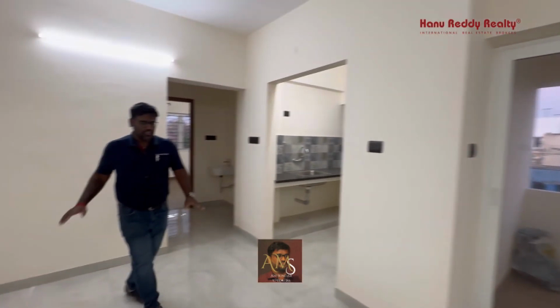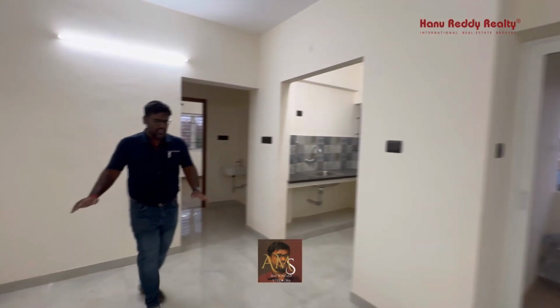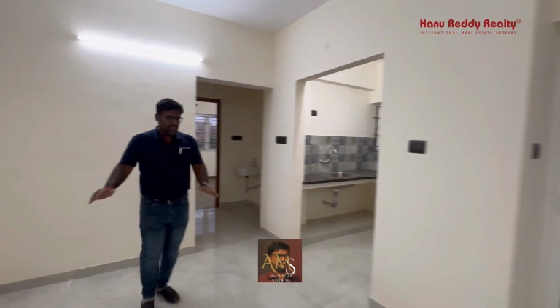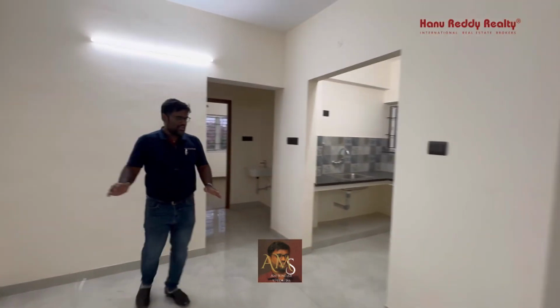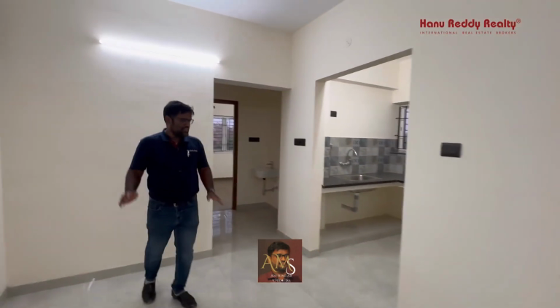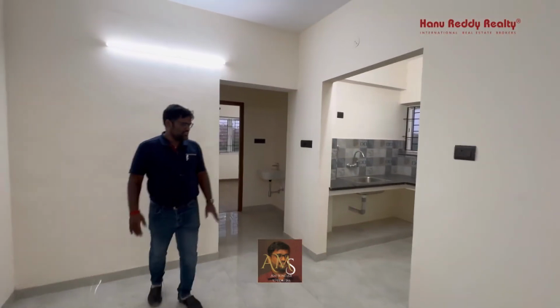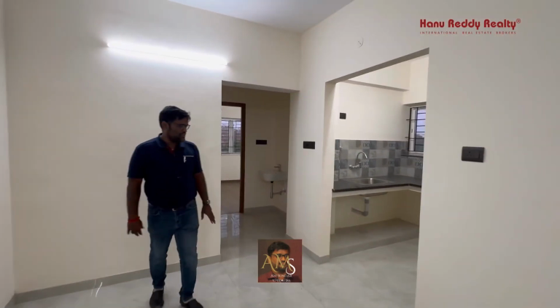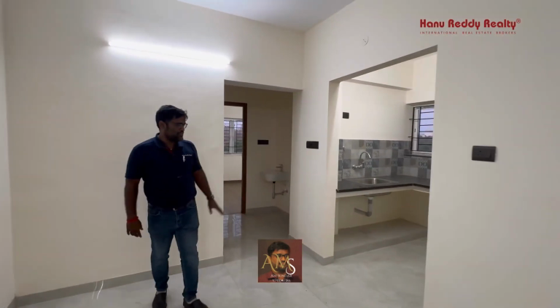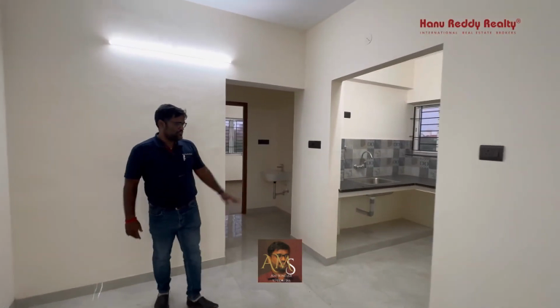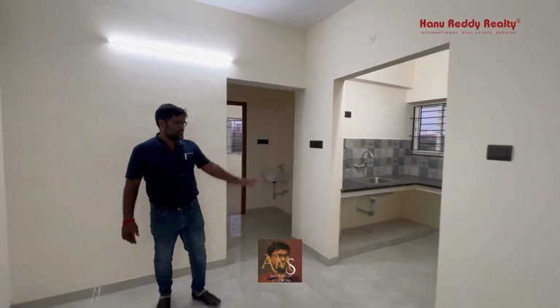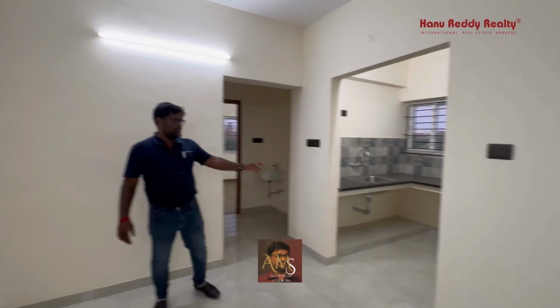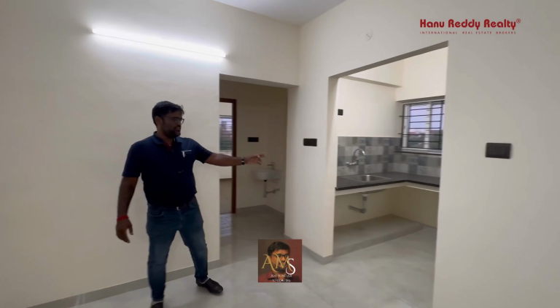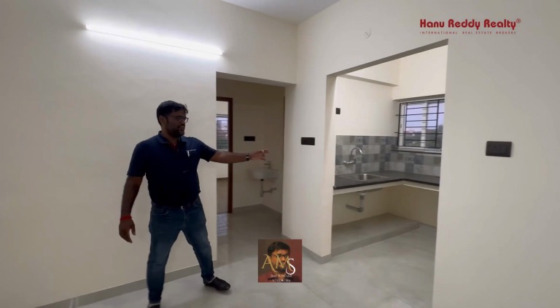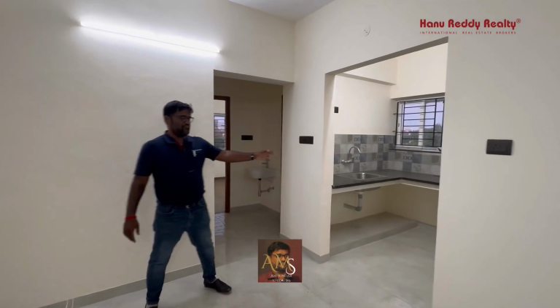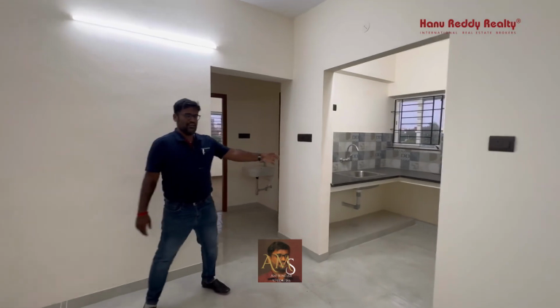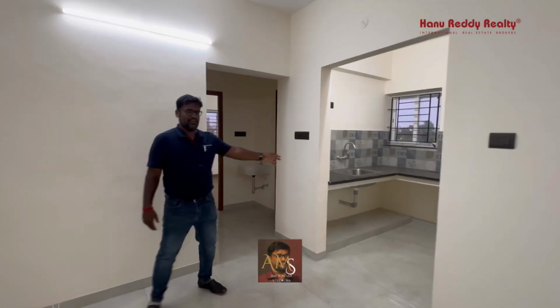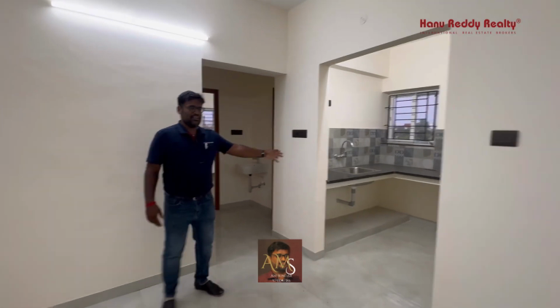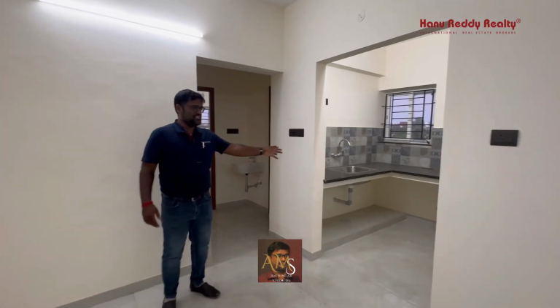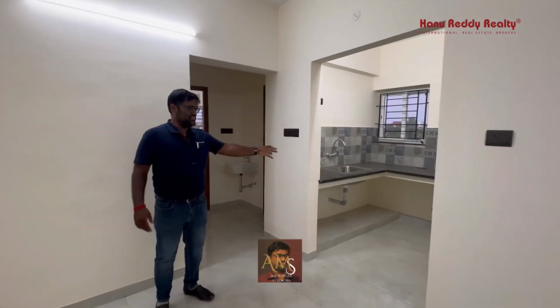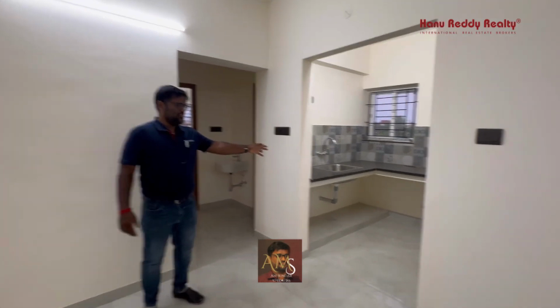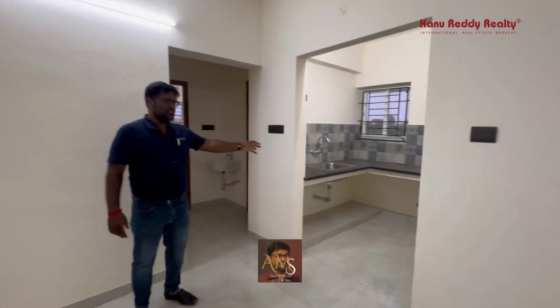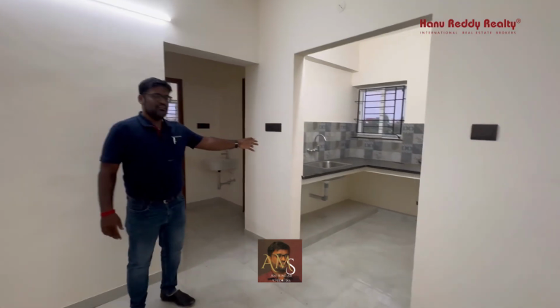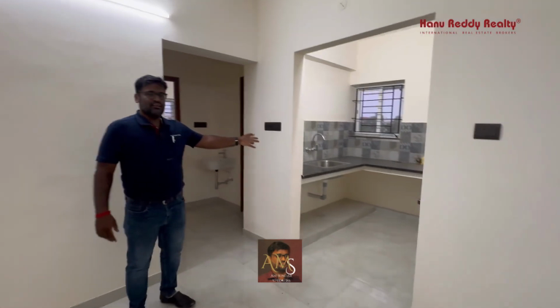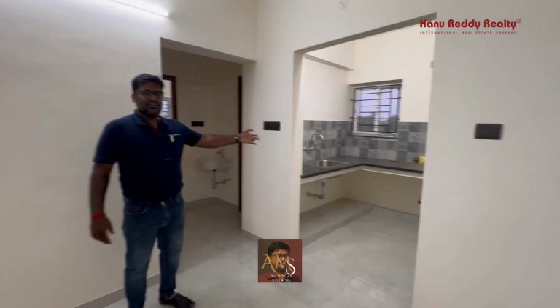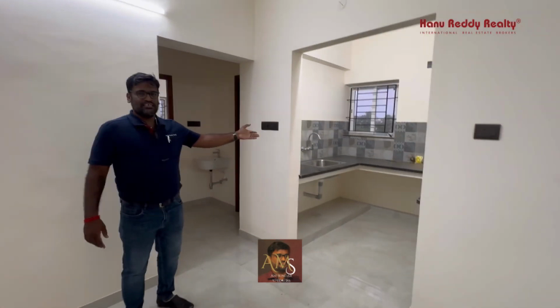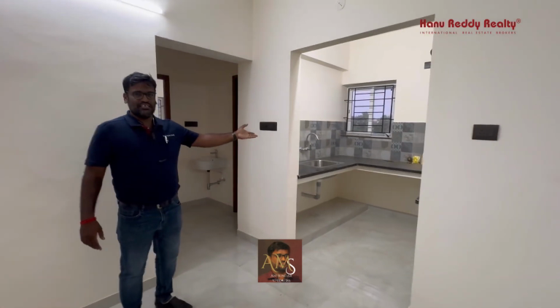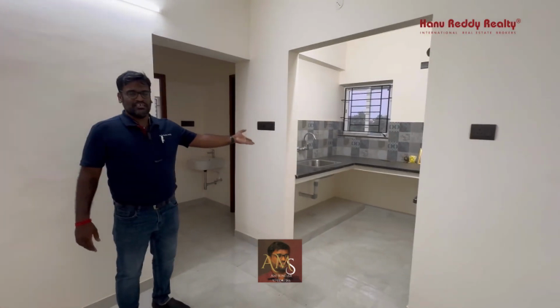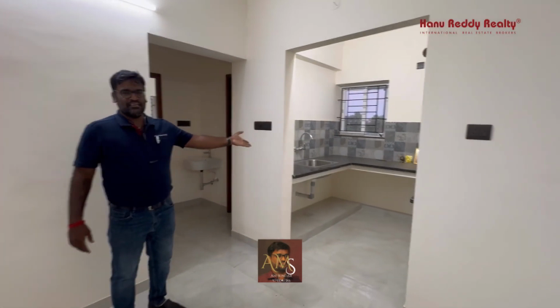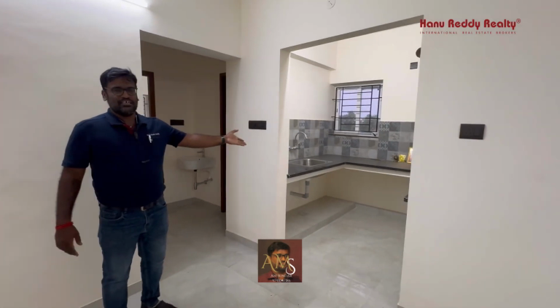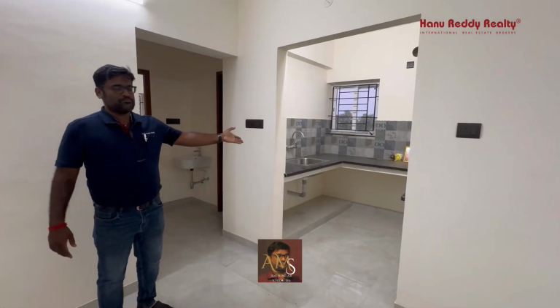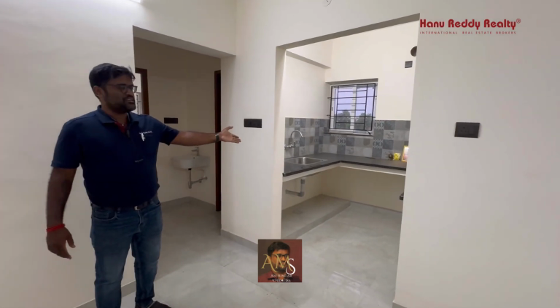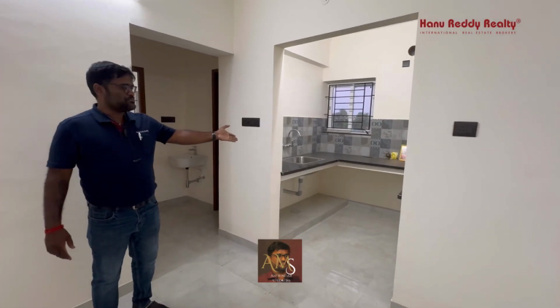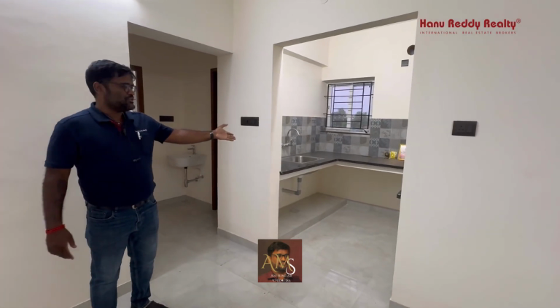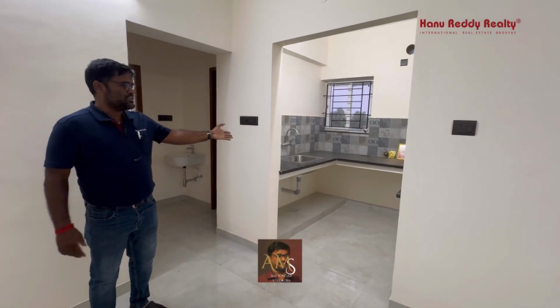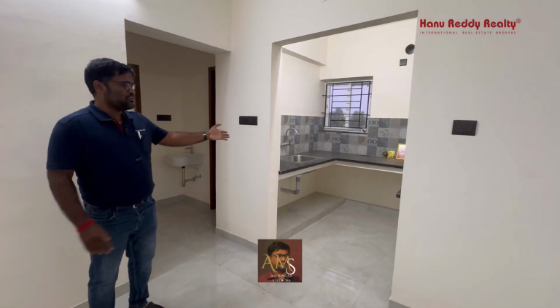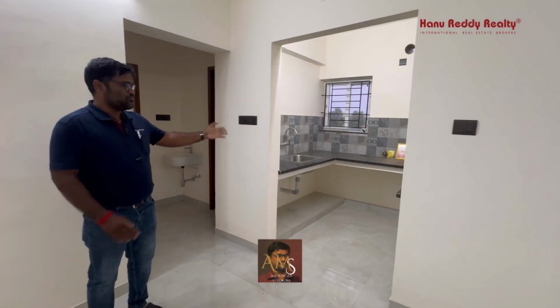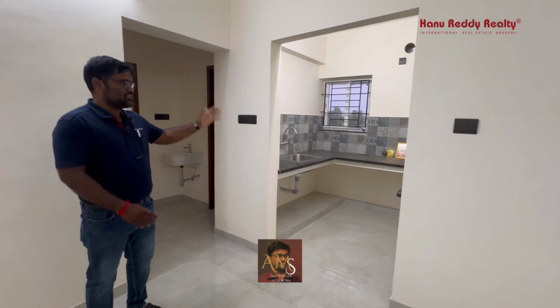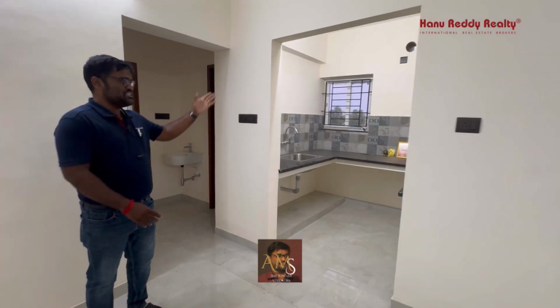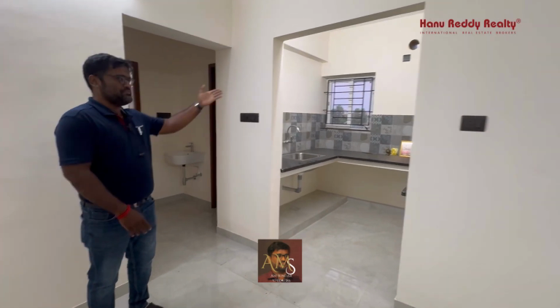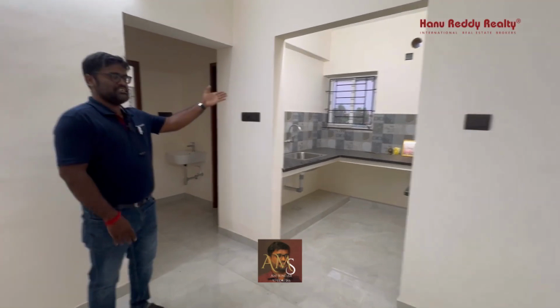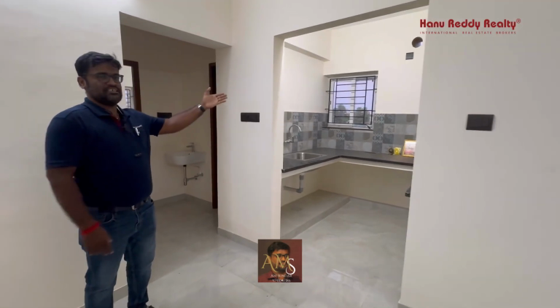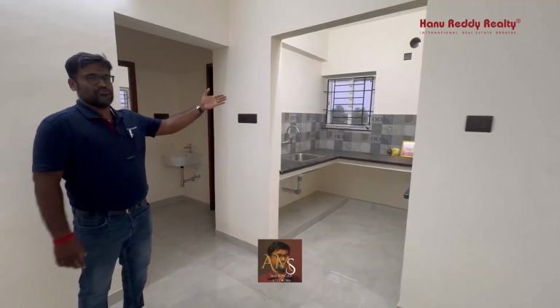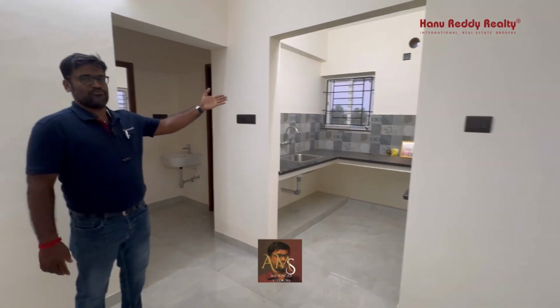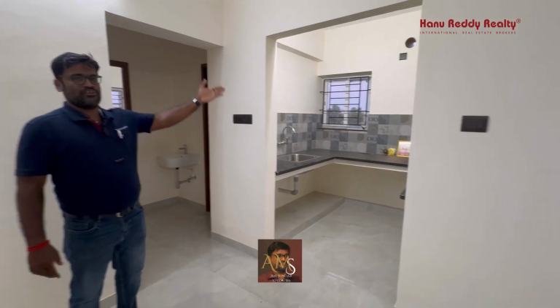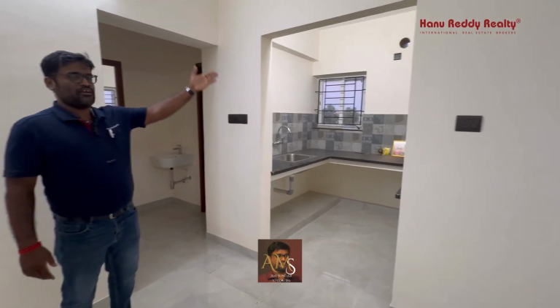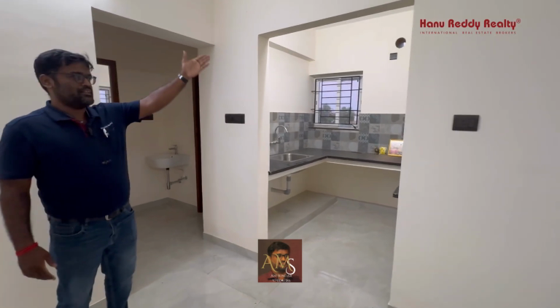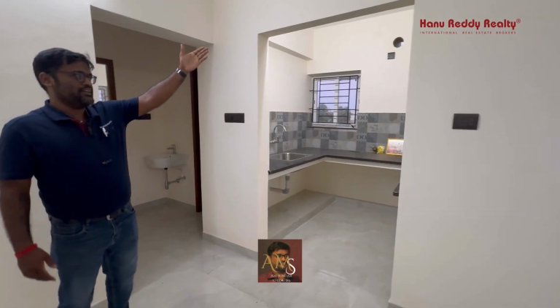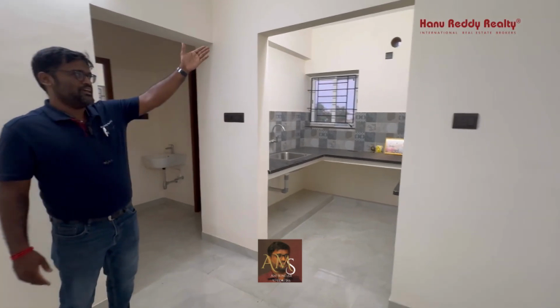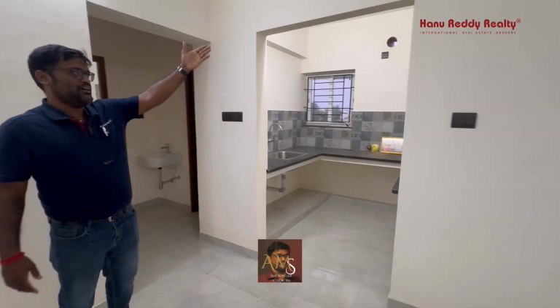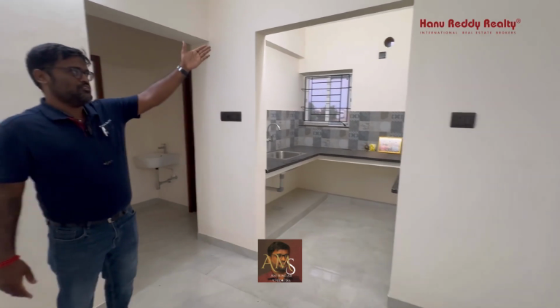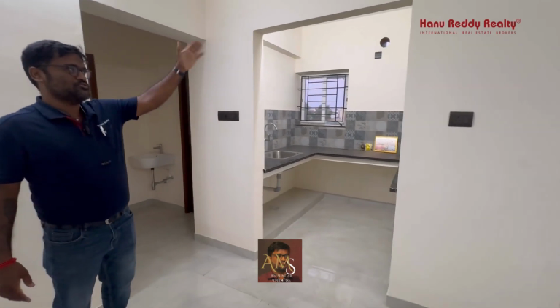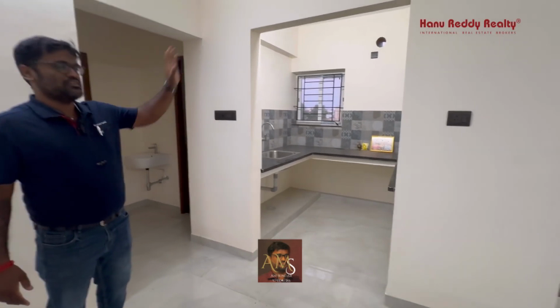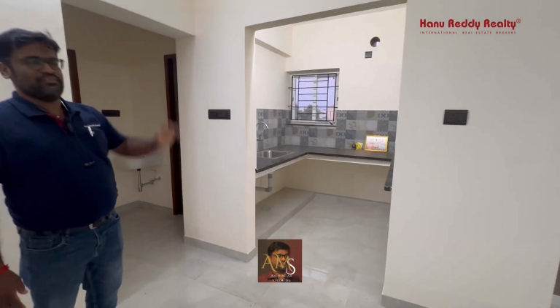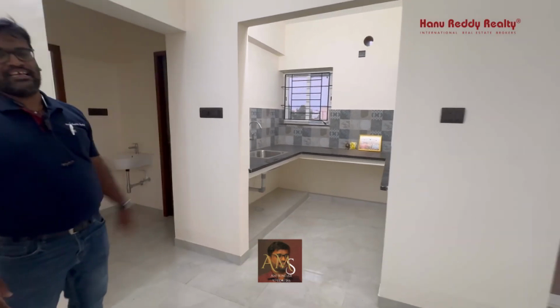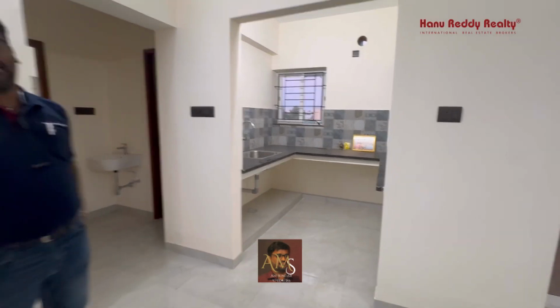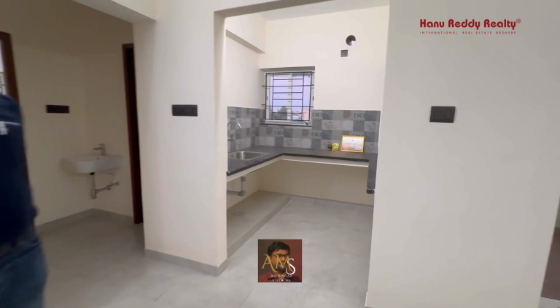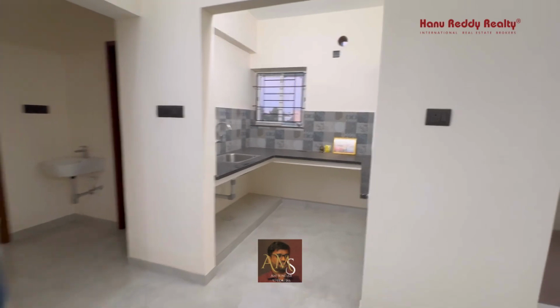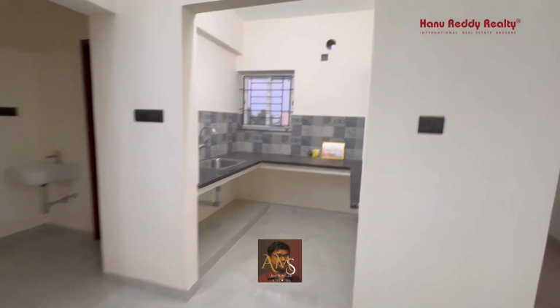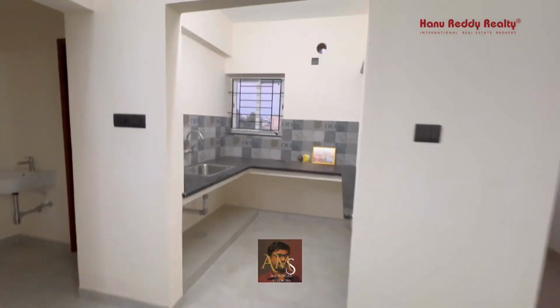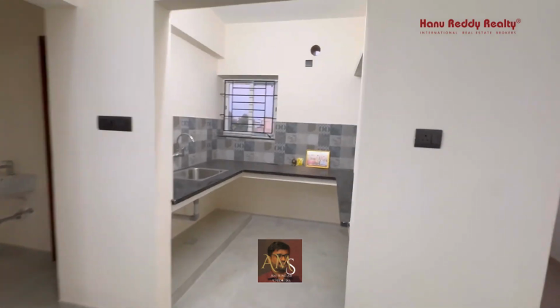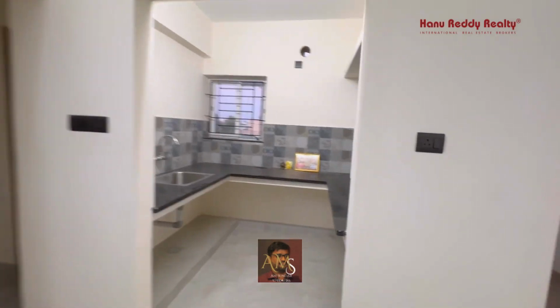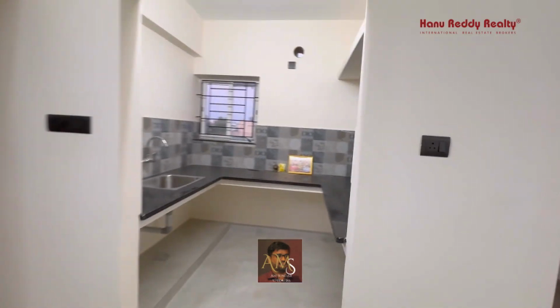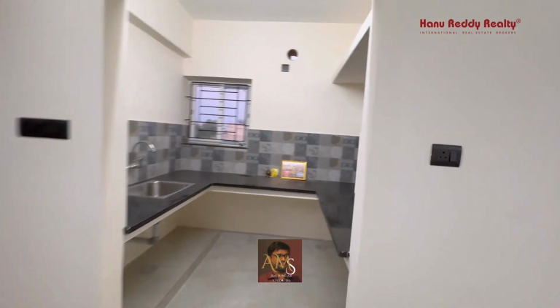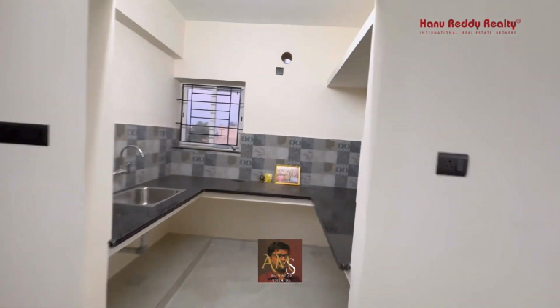If you look at the kitchen, you have a kitchen space. They also have ample storage spaces.